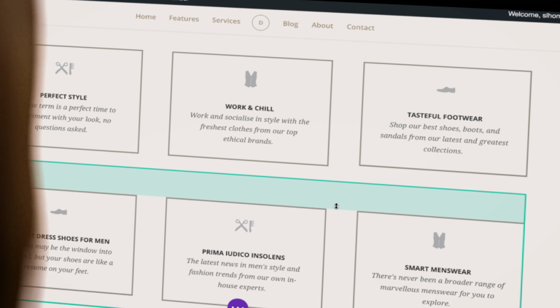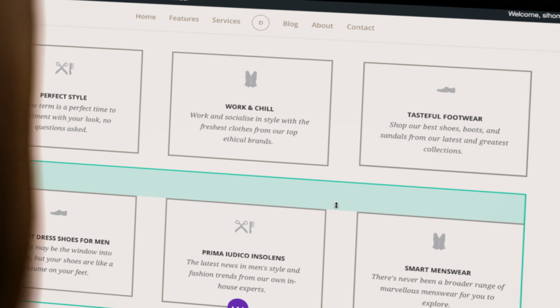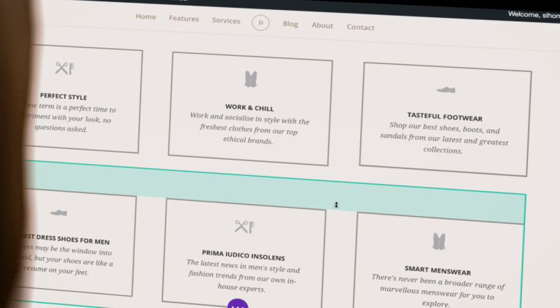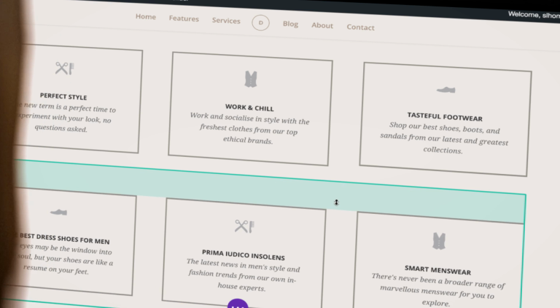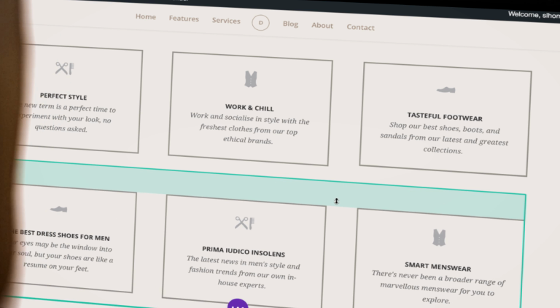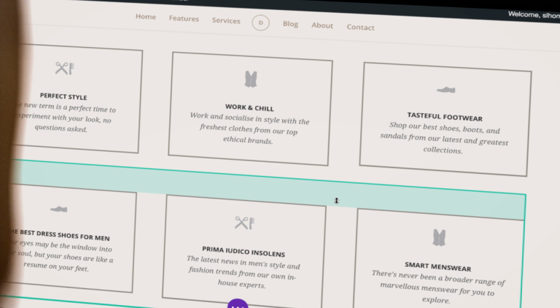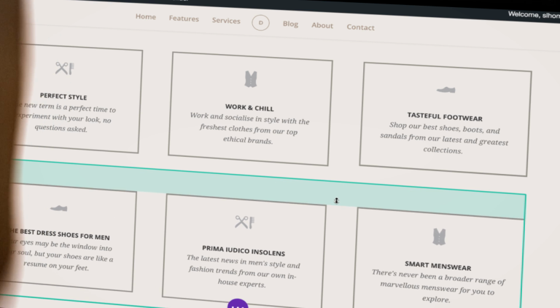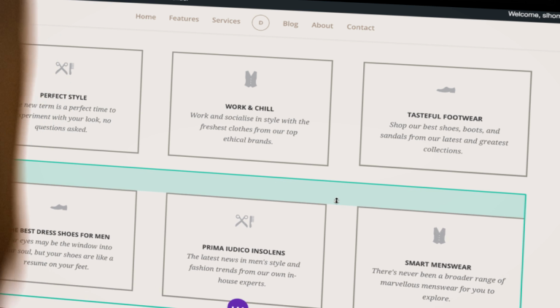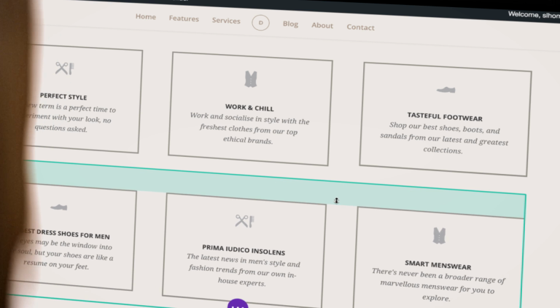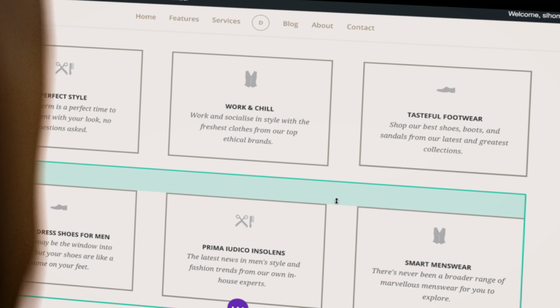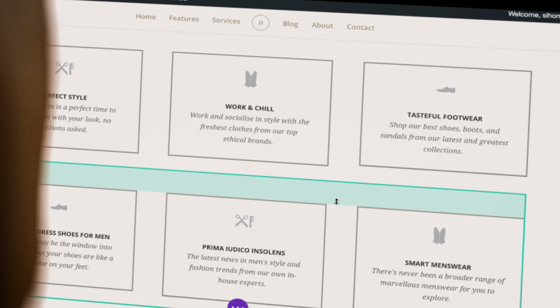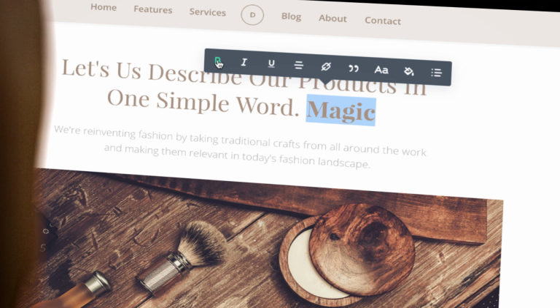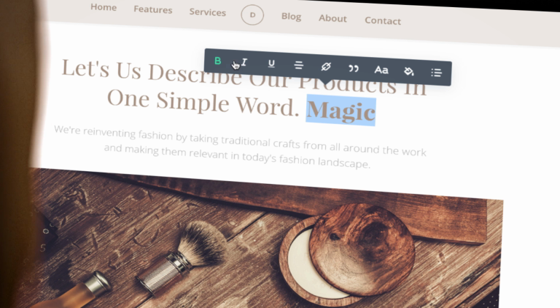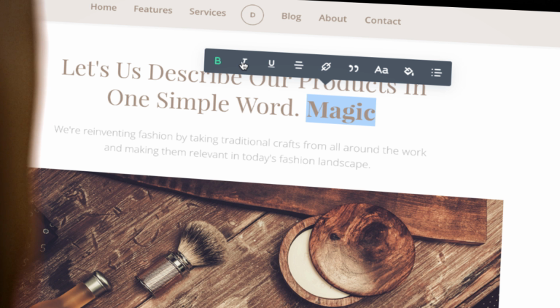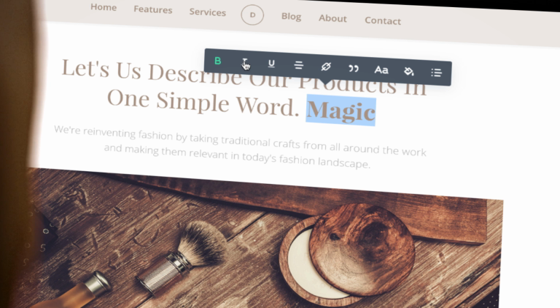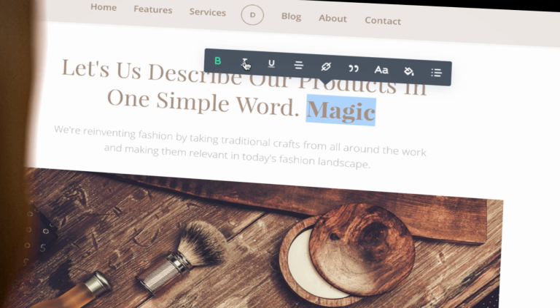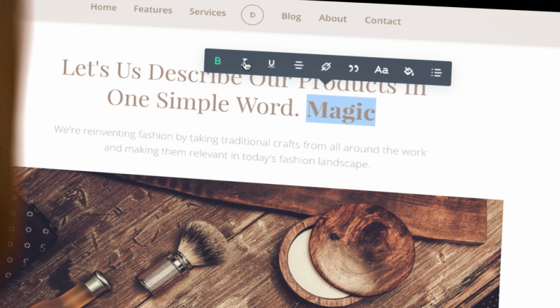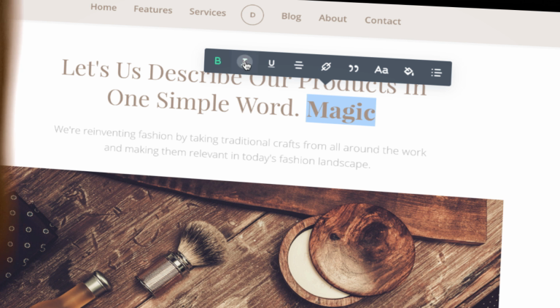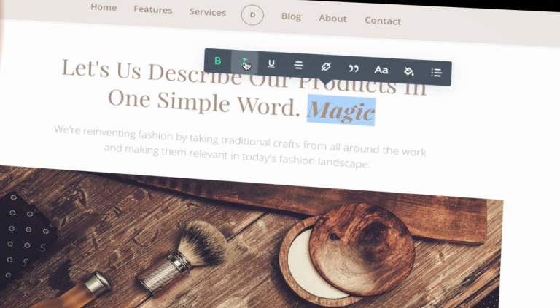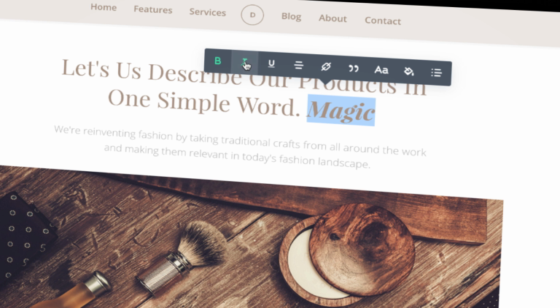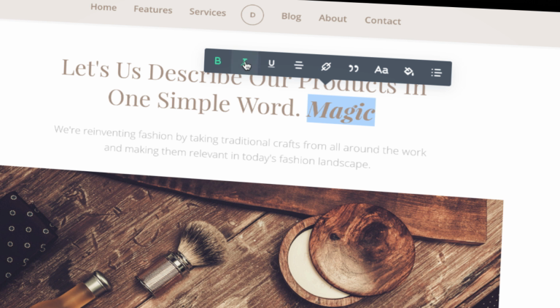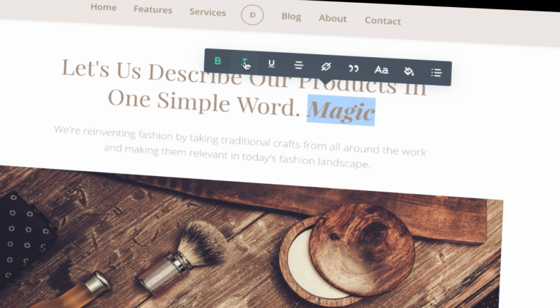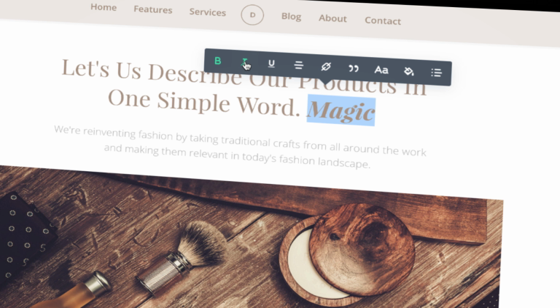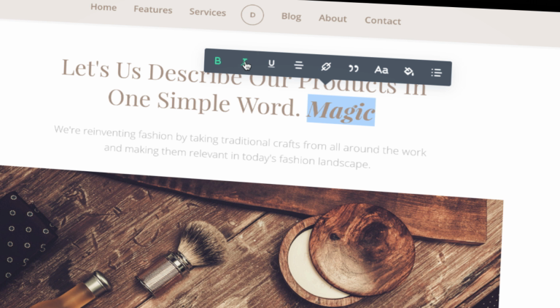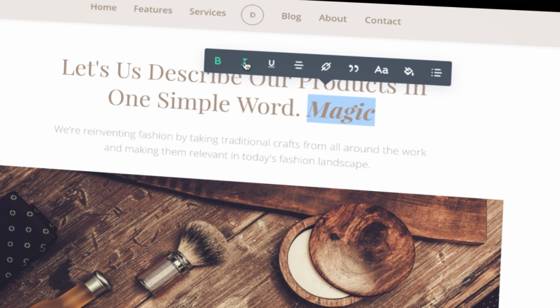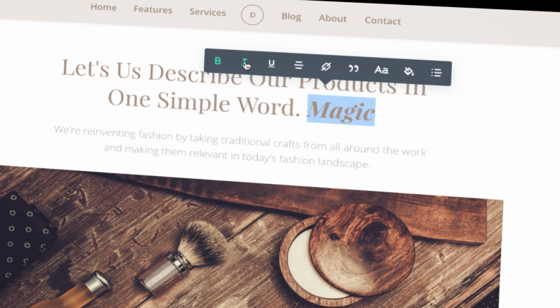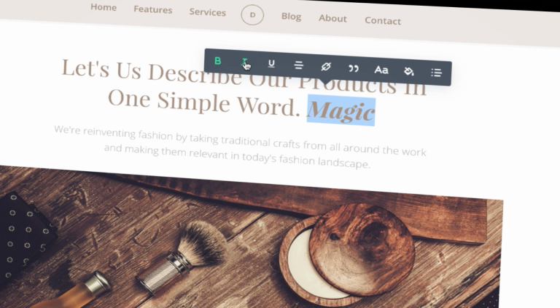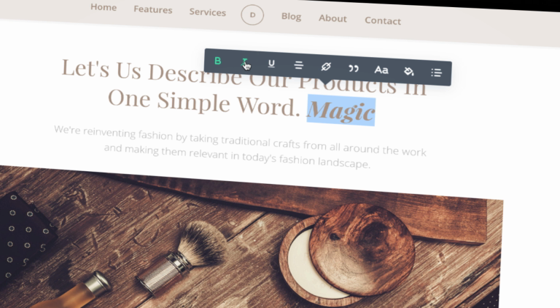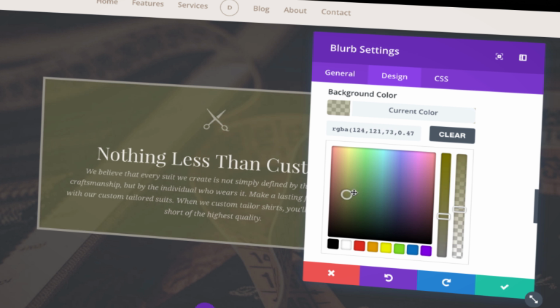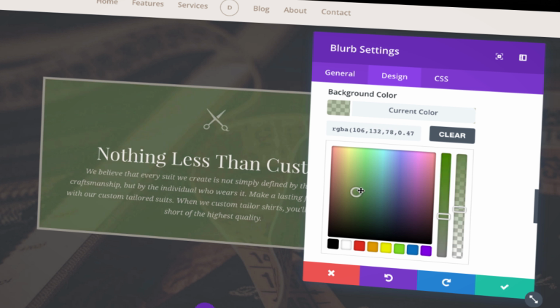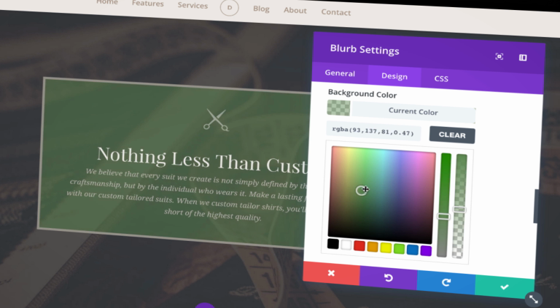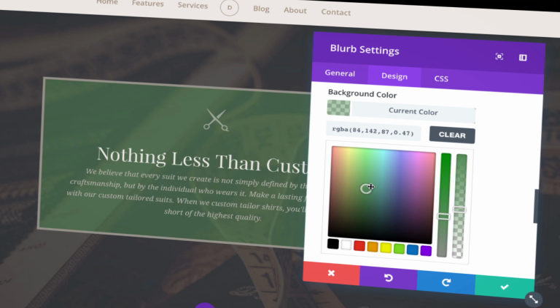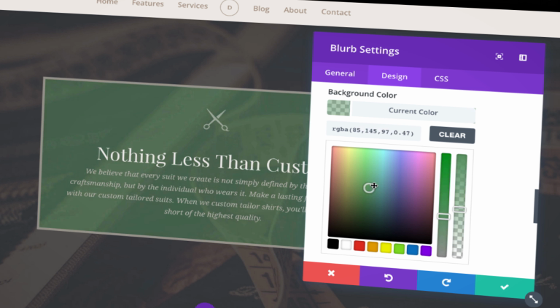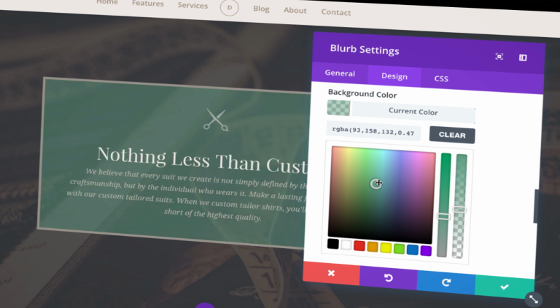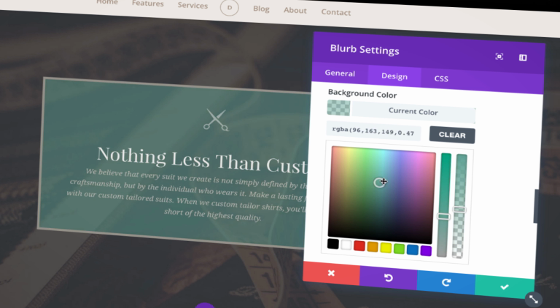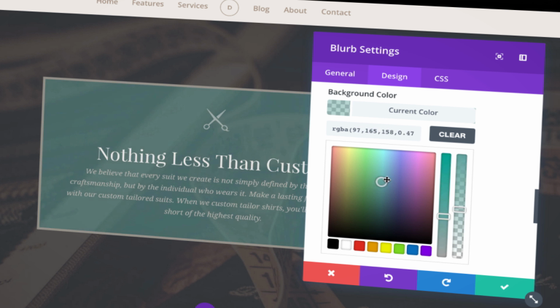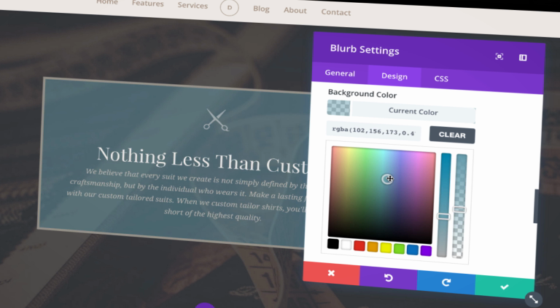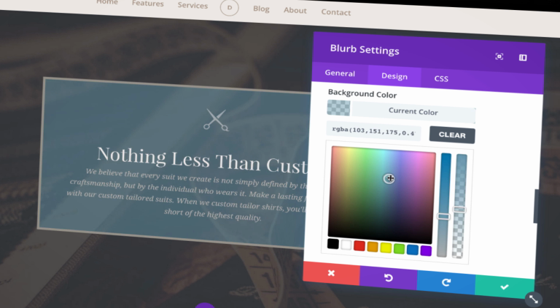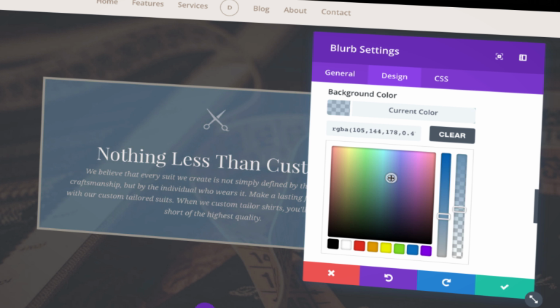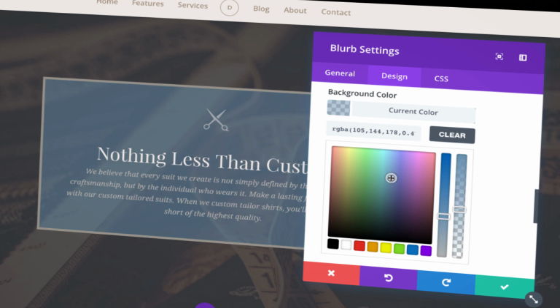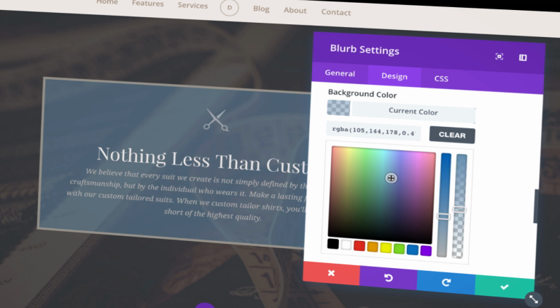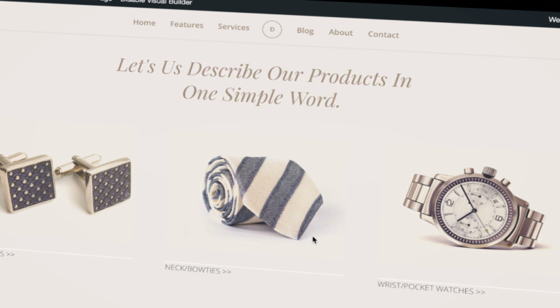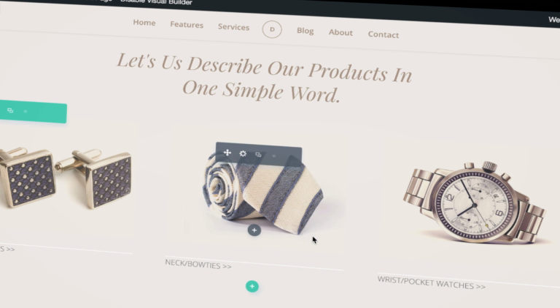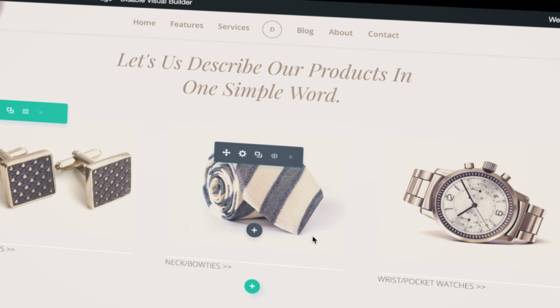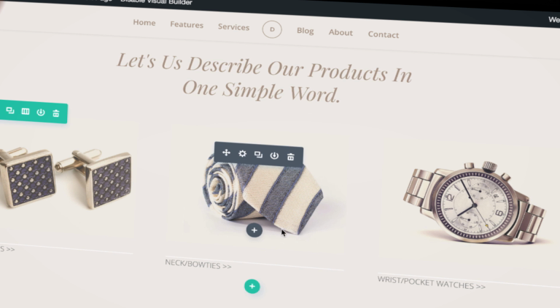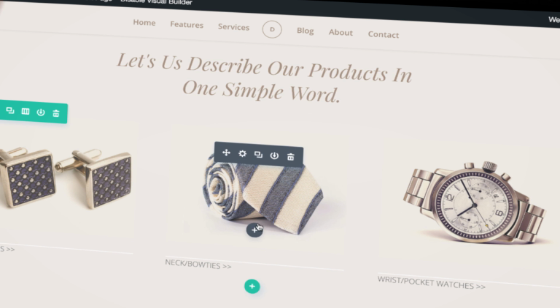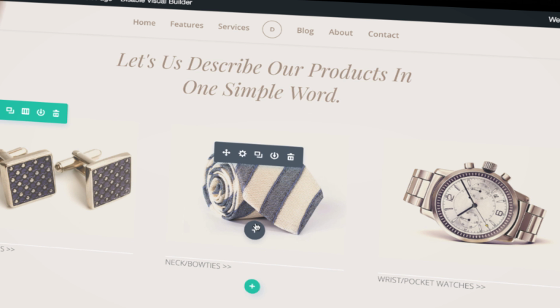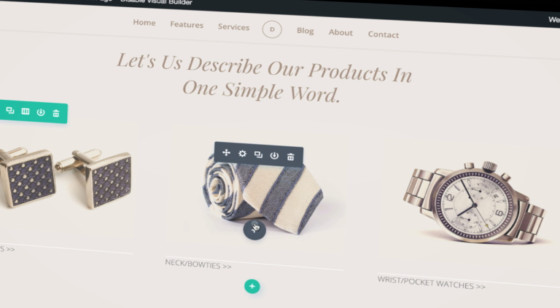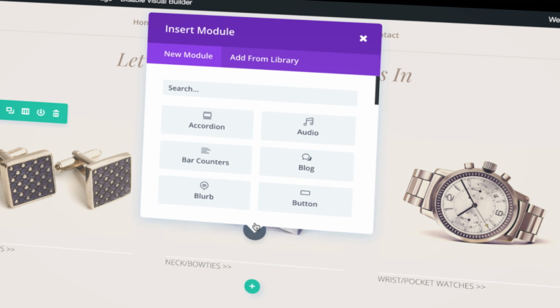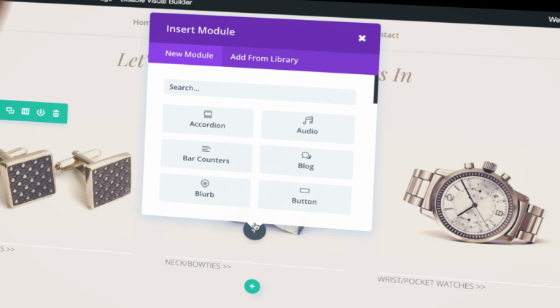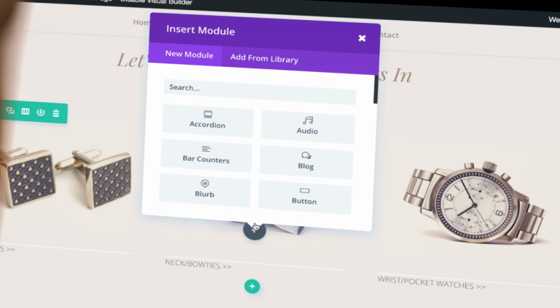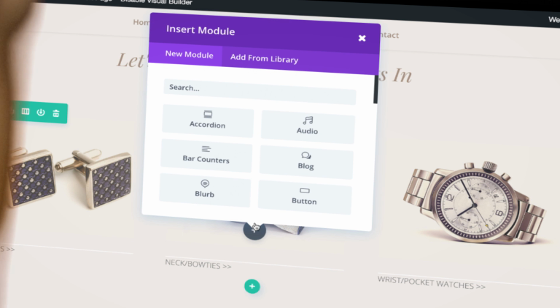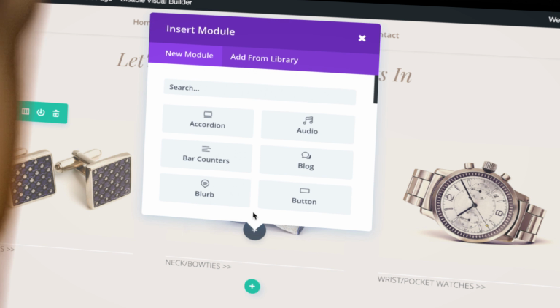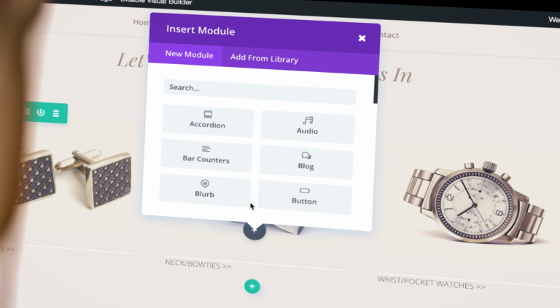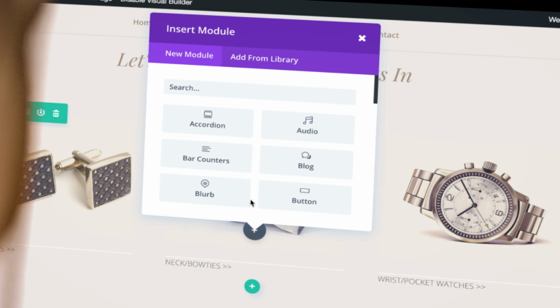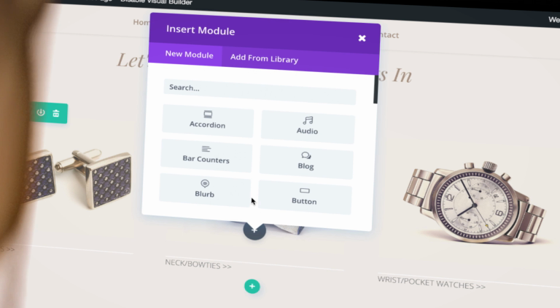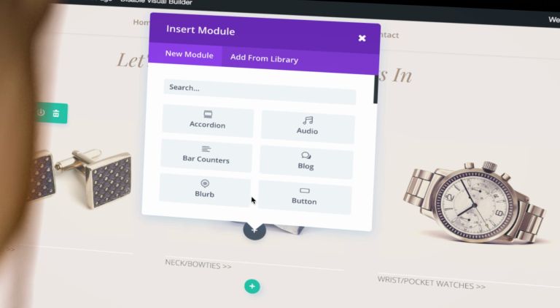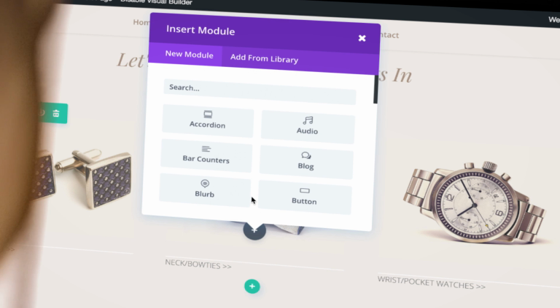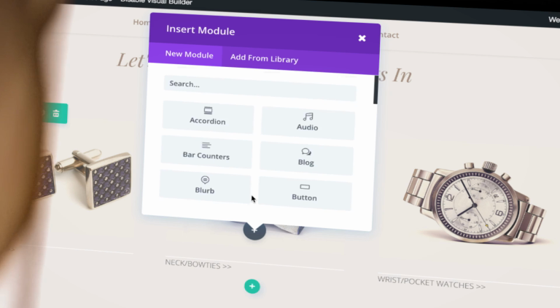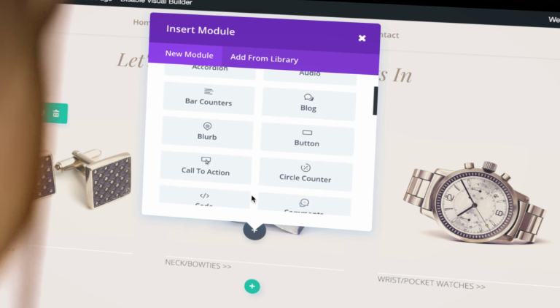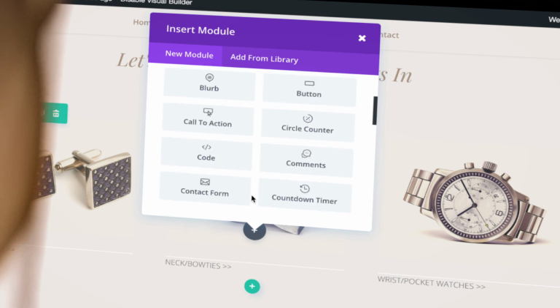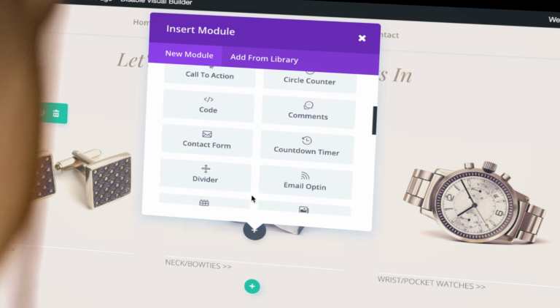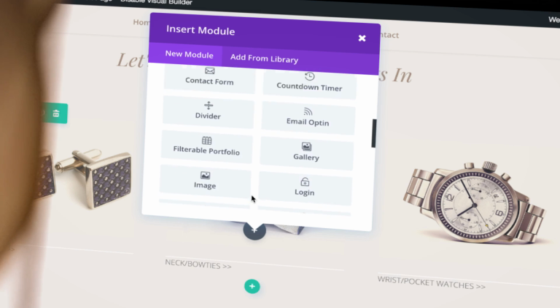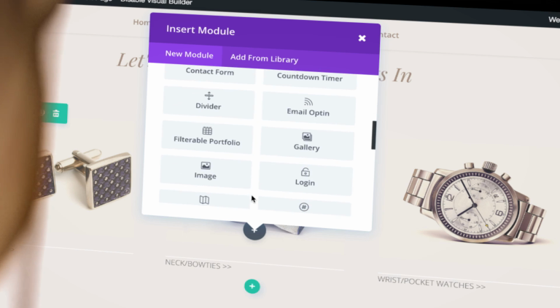Everything is drag and drop and totally customizable — by shape, size, font, color — and with over 40 different content elements, there's nothing you can't add.